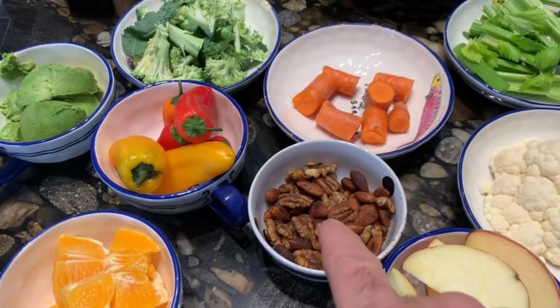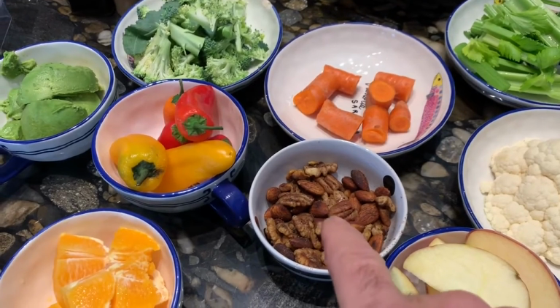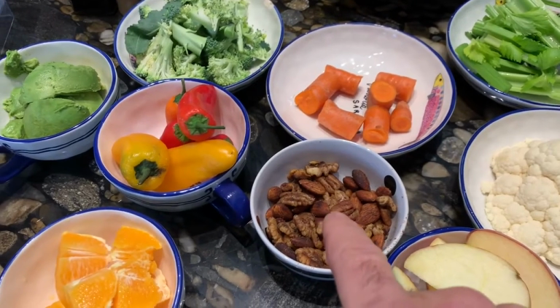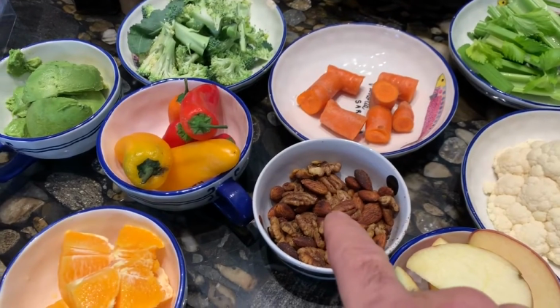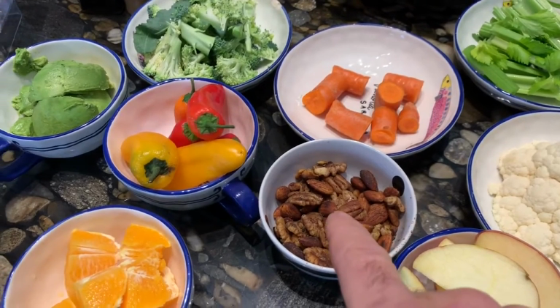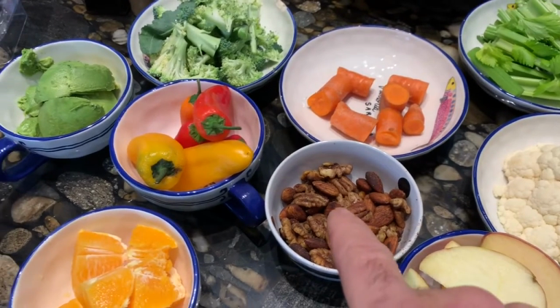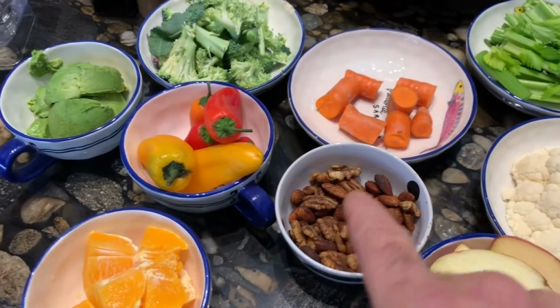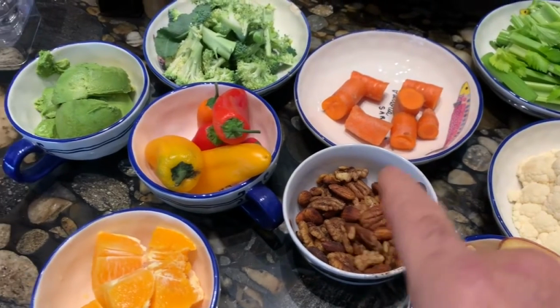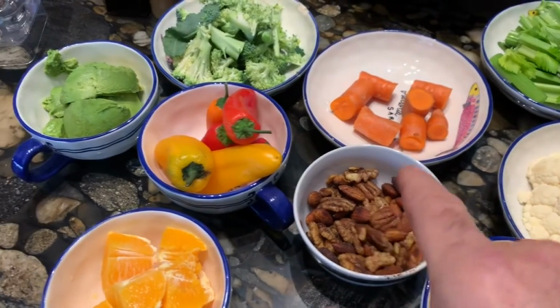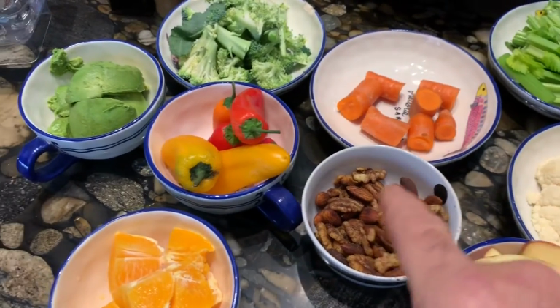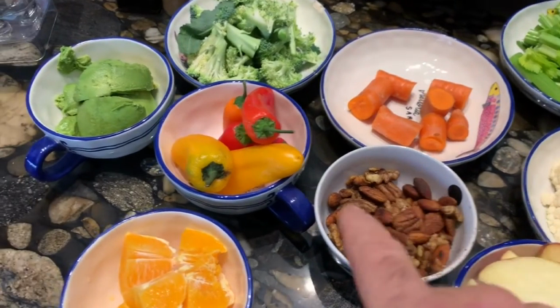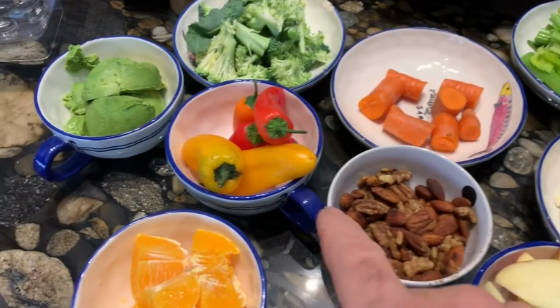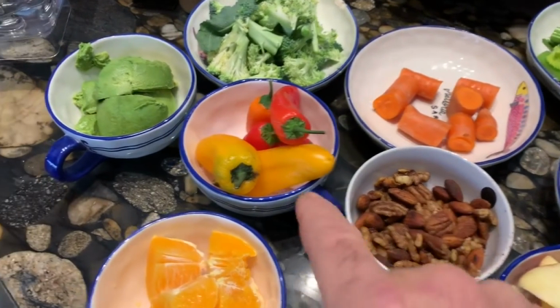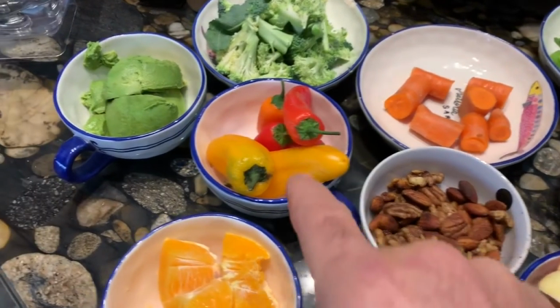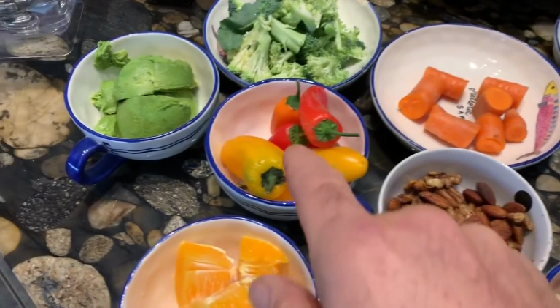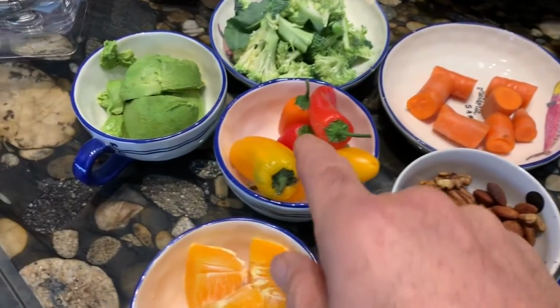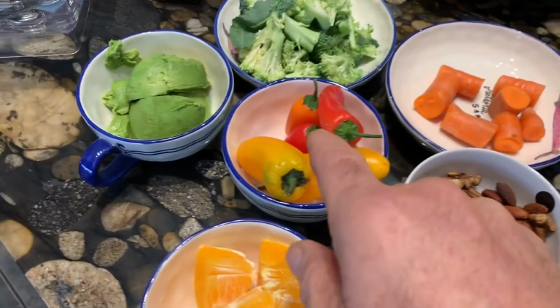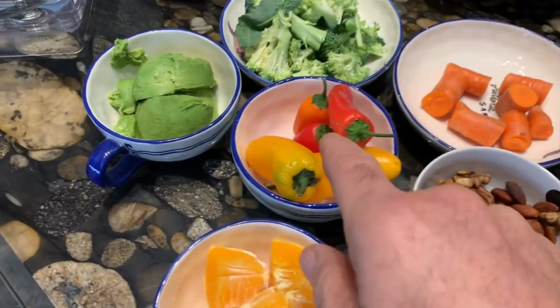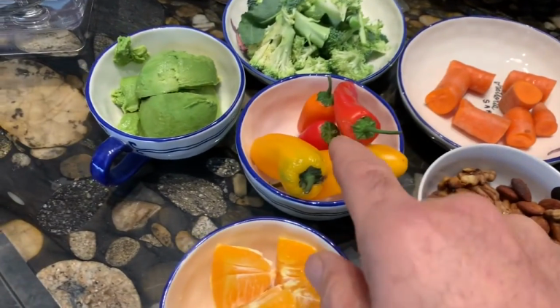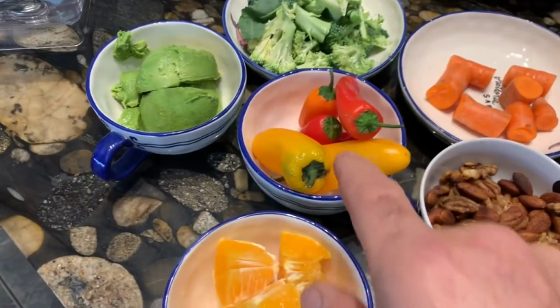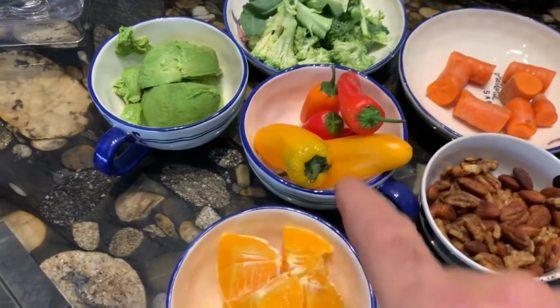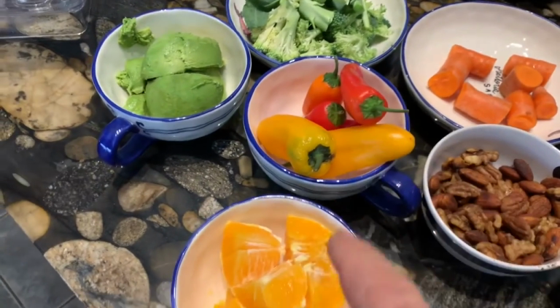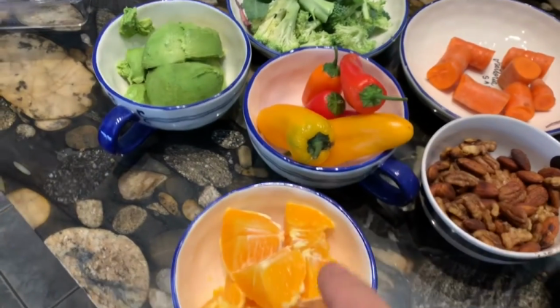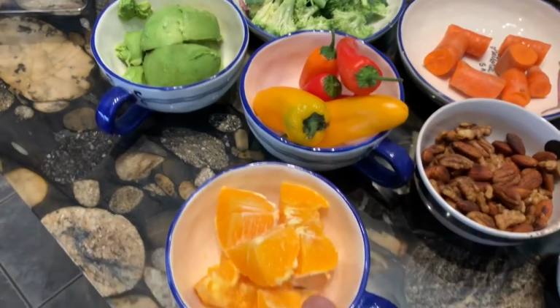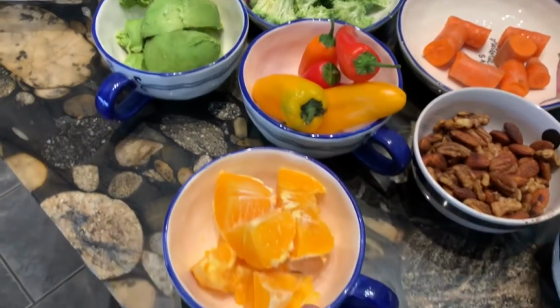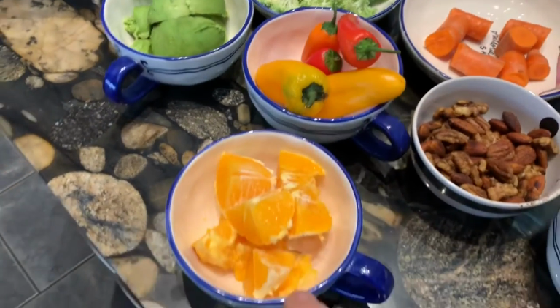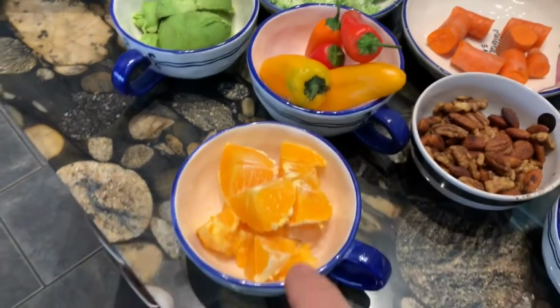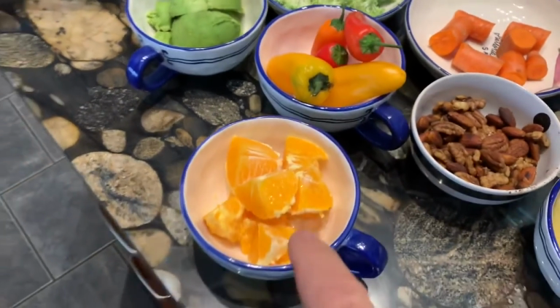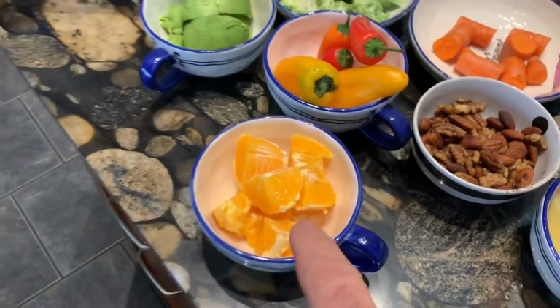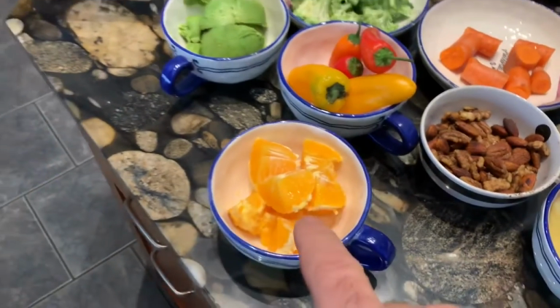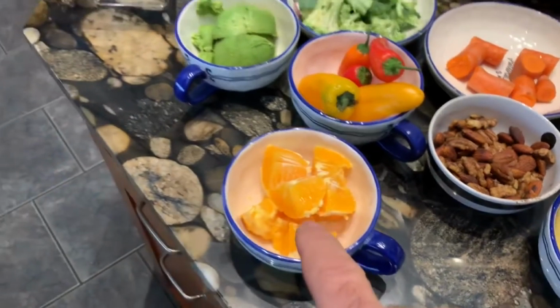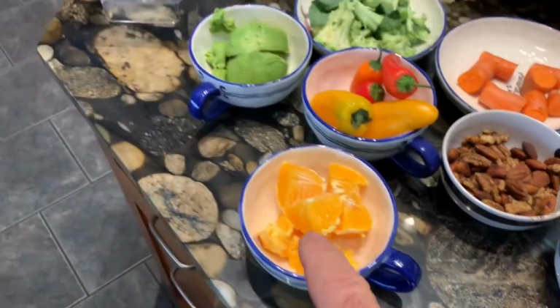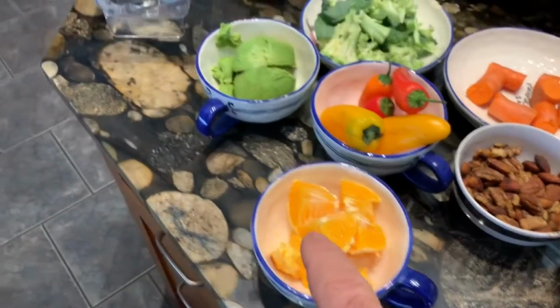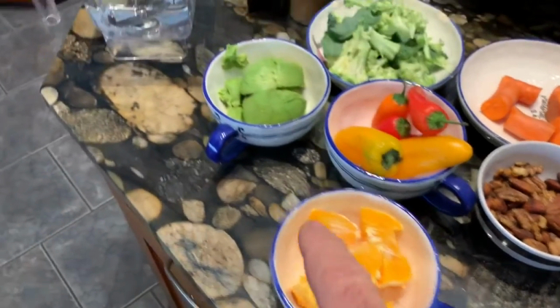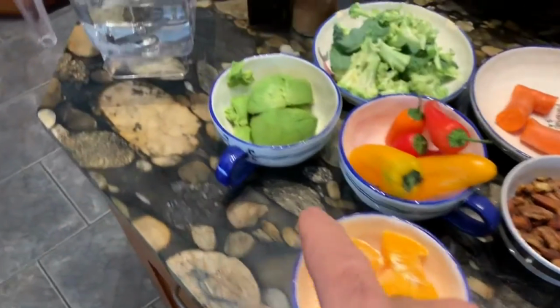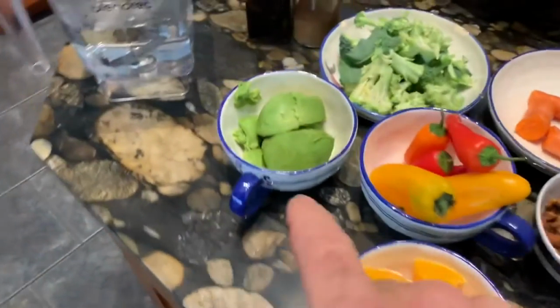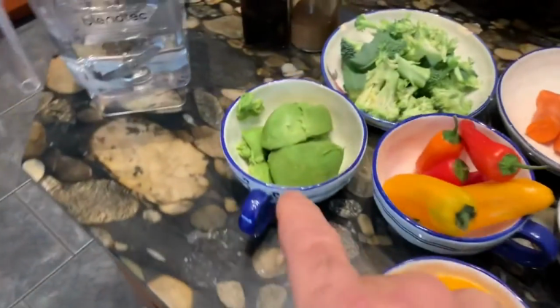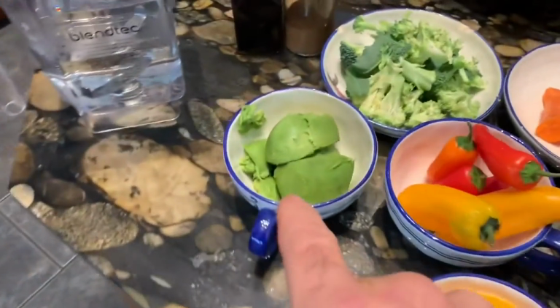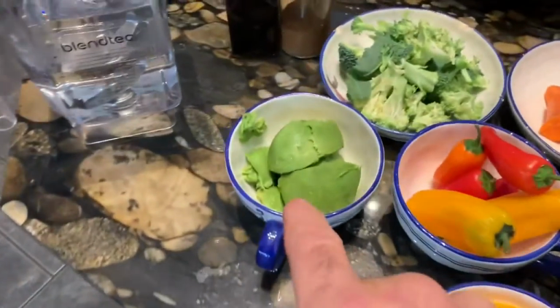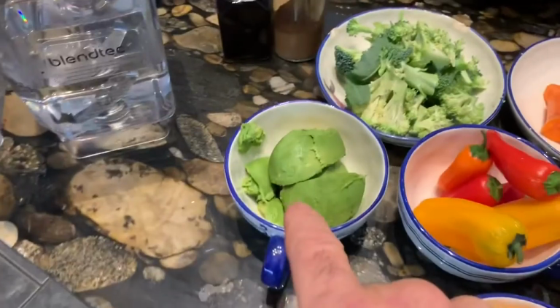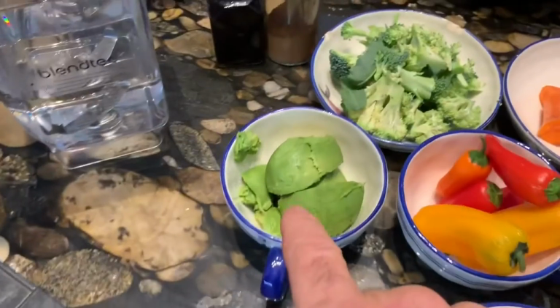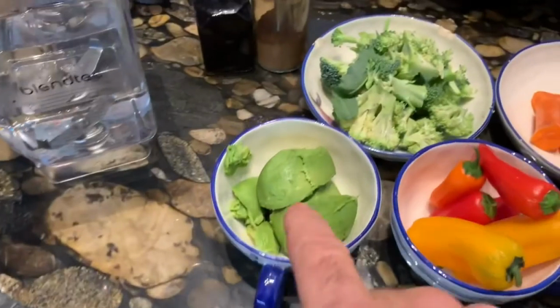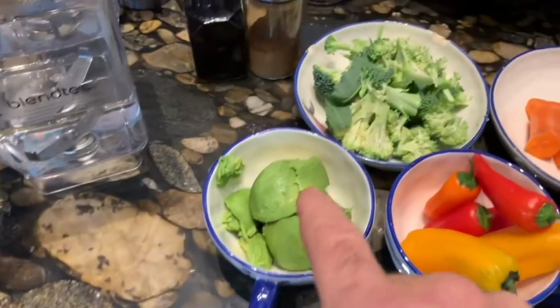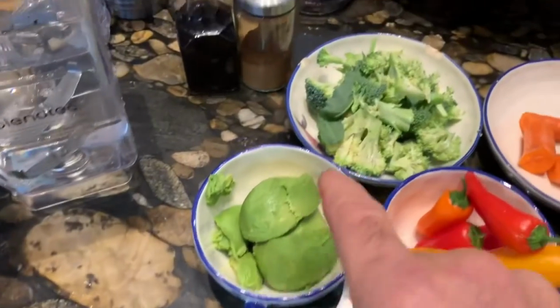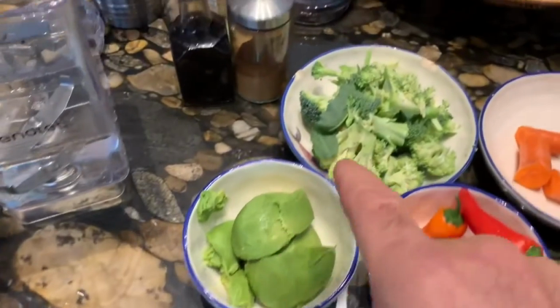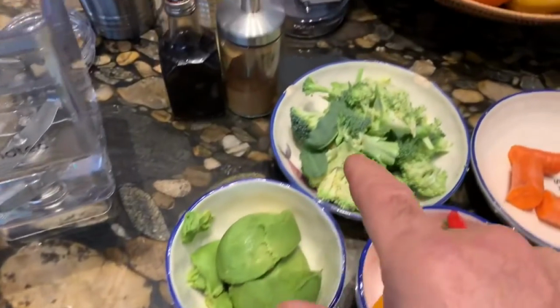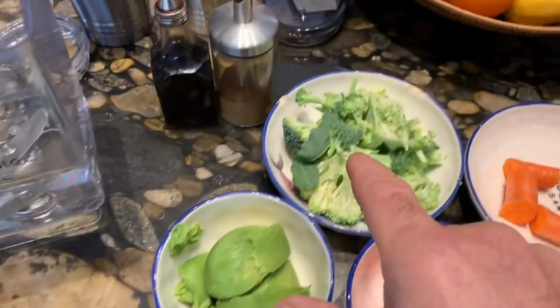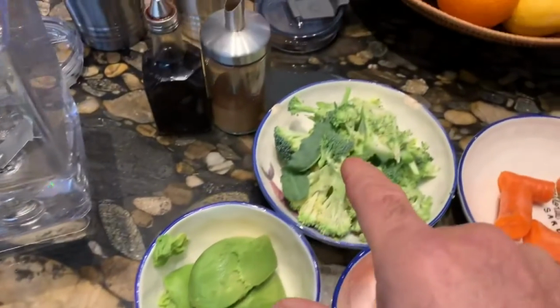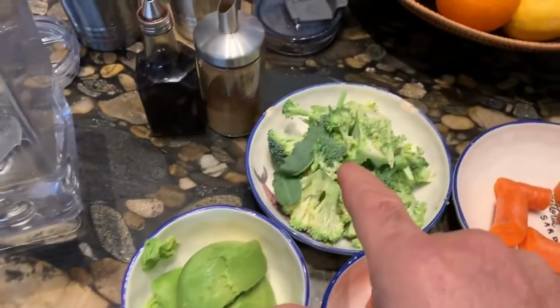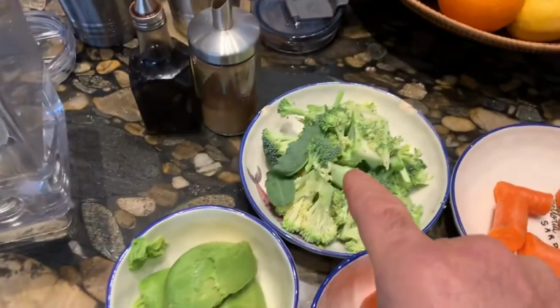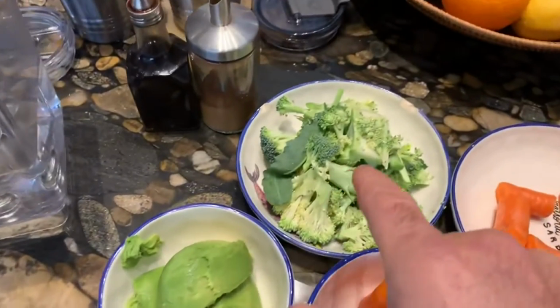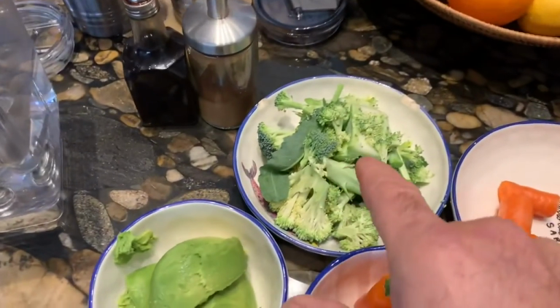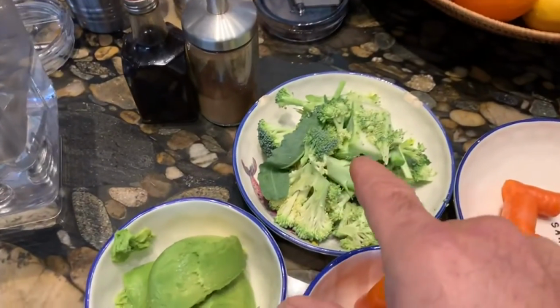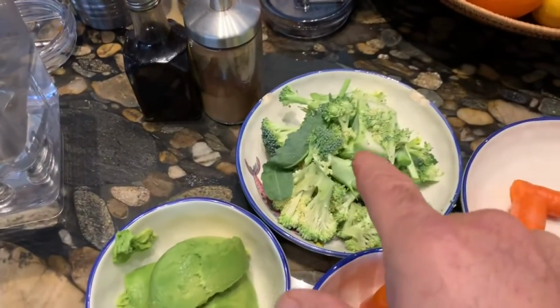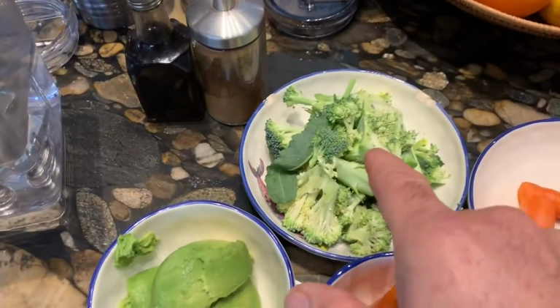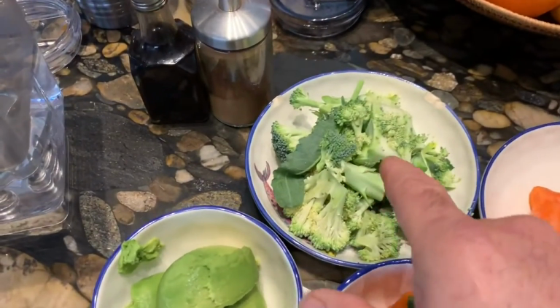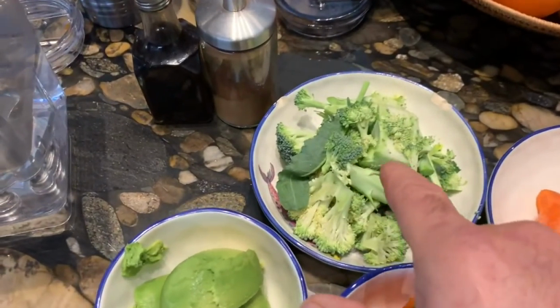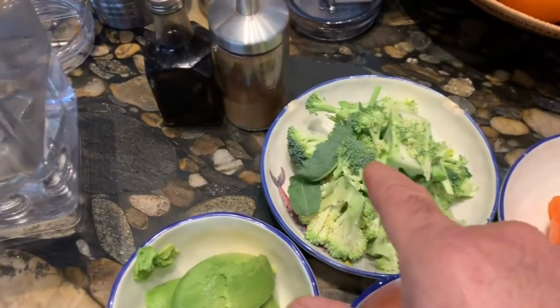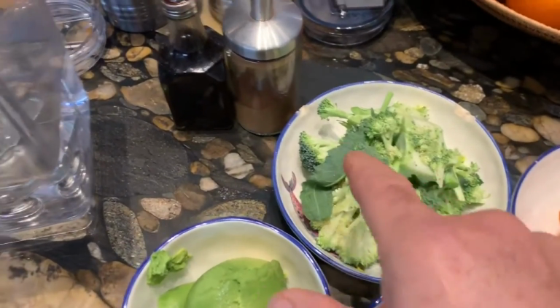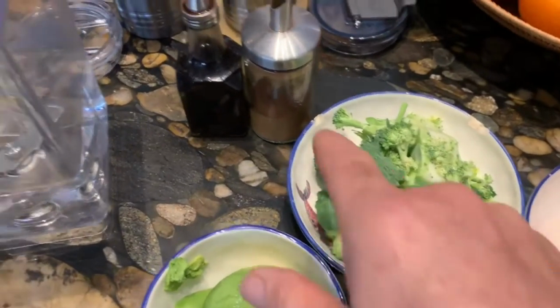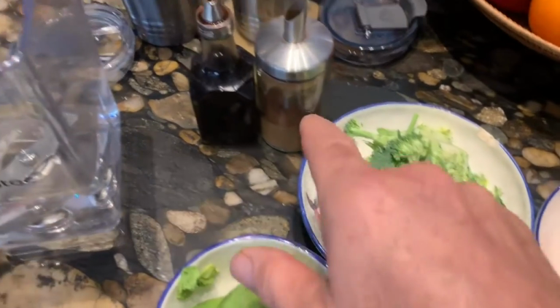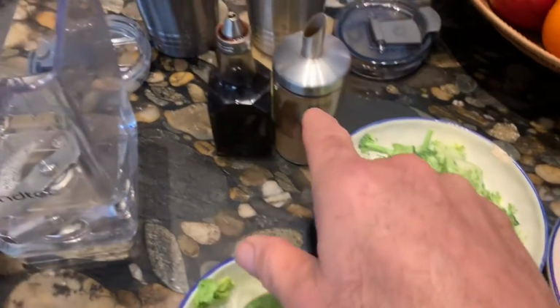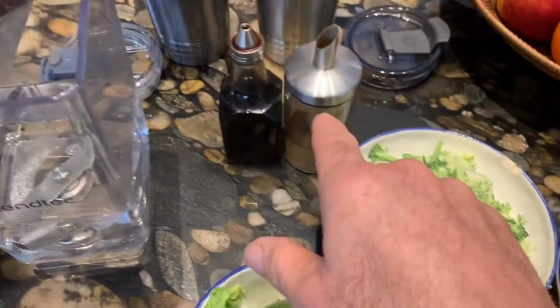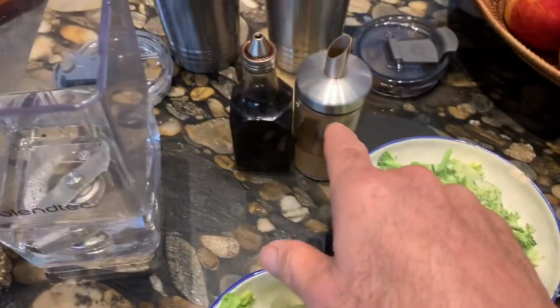And then it's a handful of peppers, which are fantastic, and avocados, some broccoli. I also put cinnamon and vanilla extract in there.